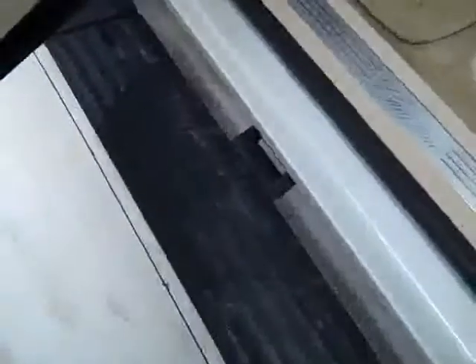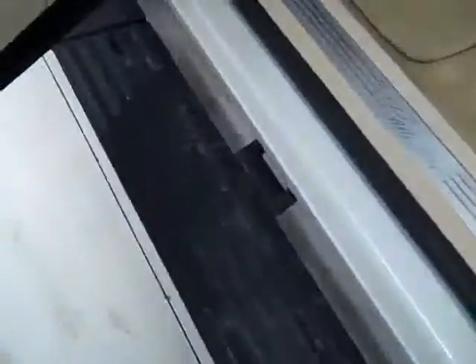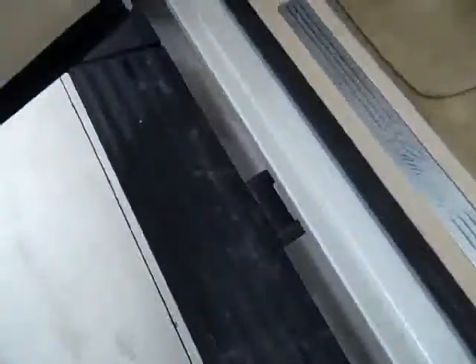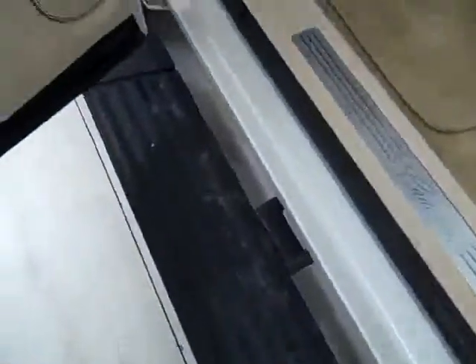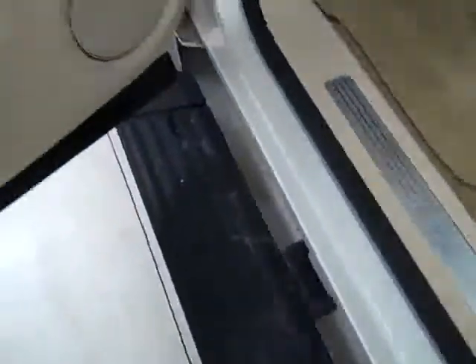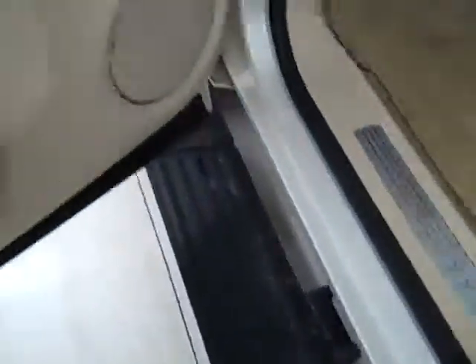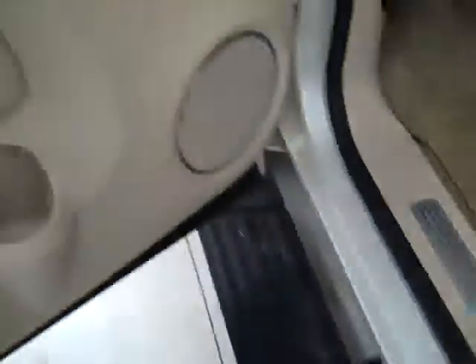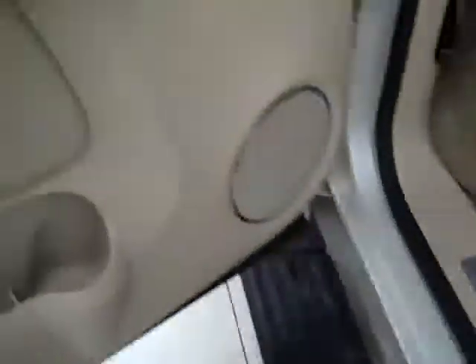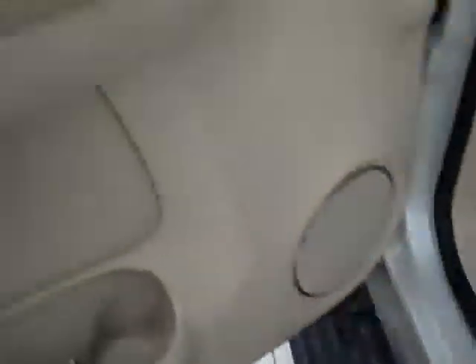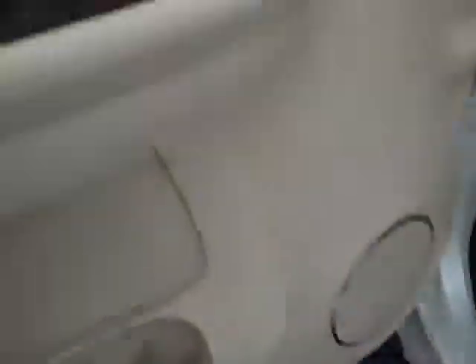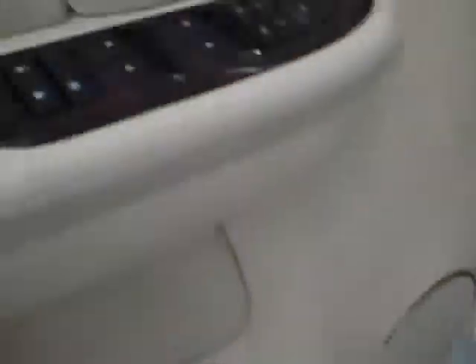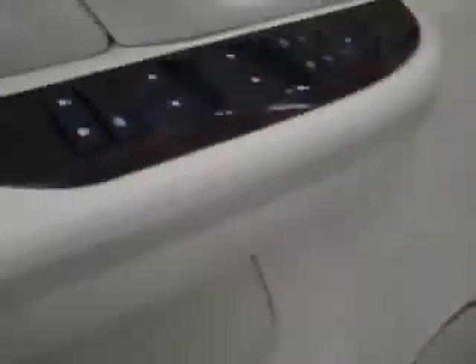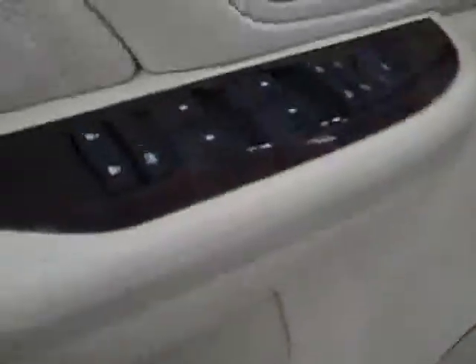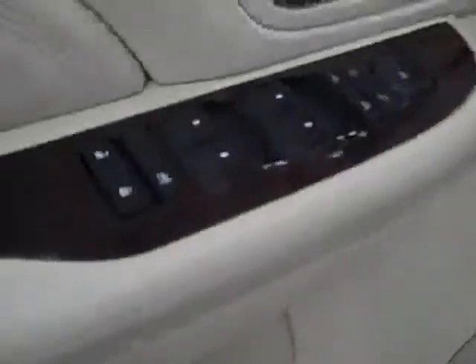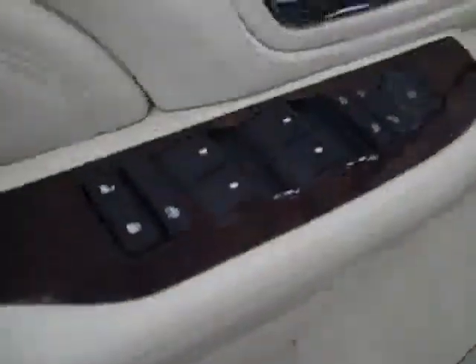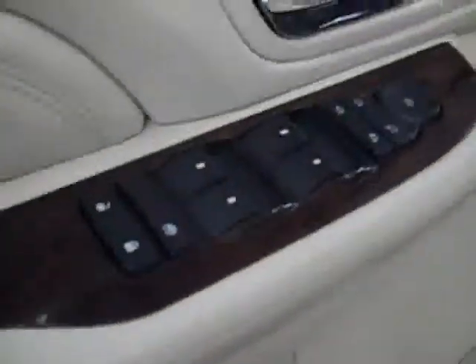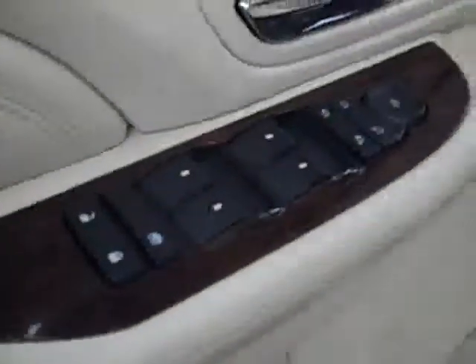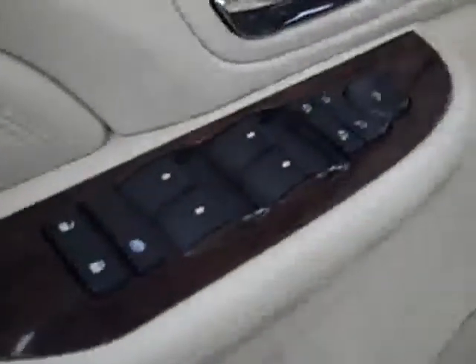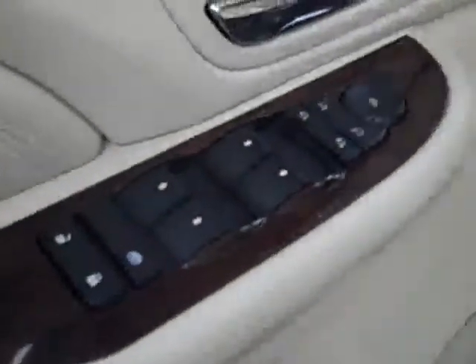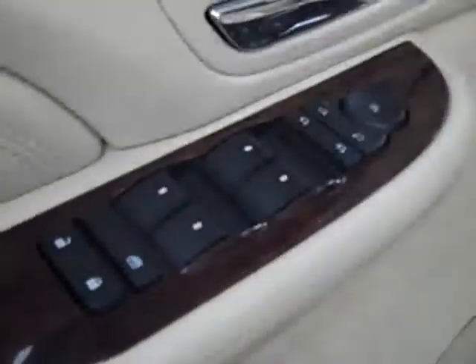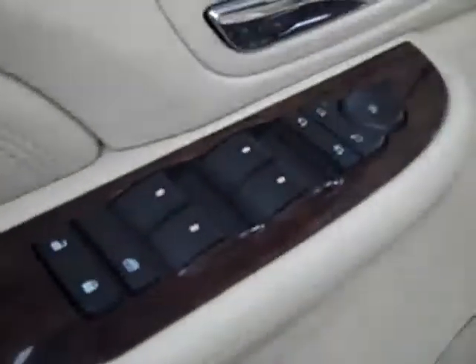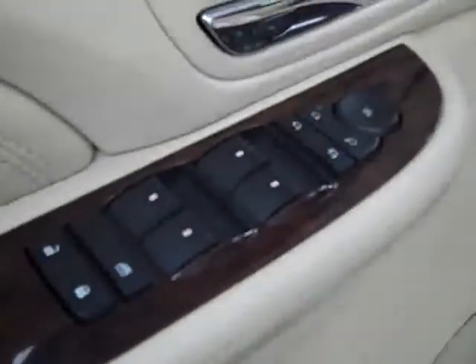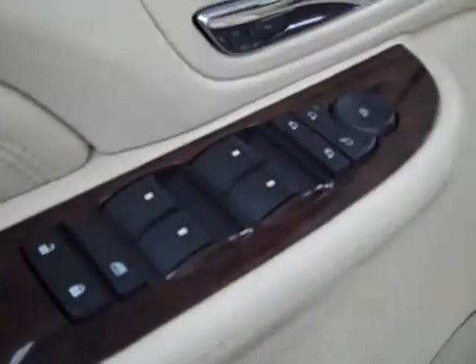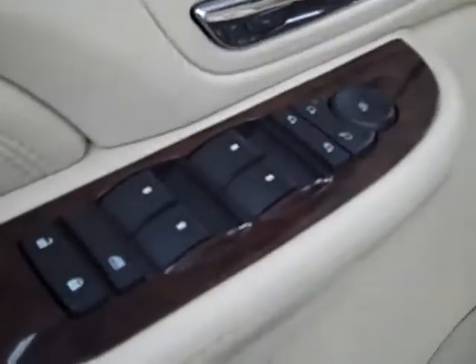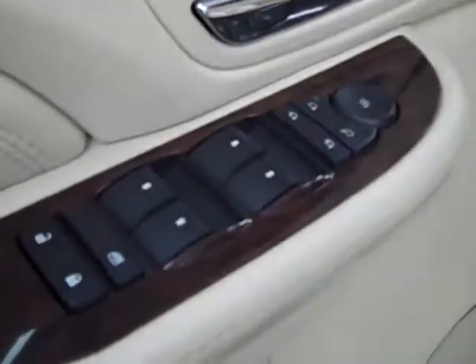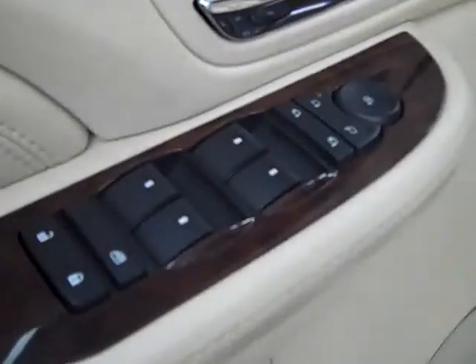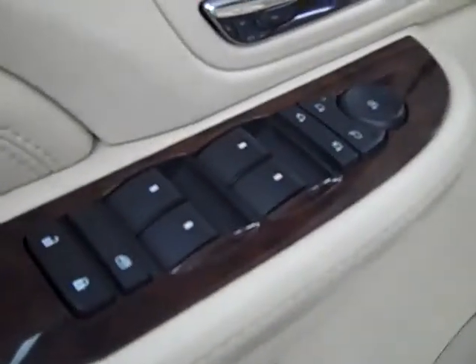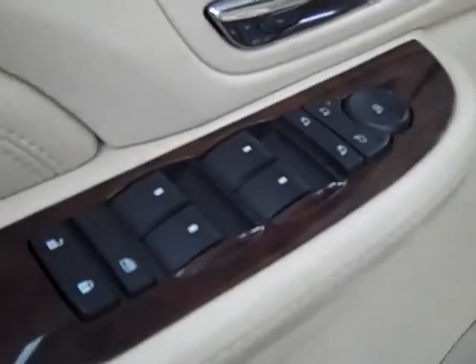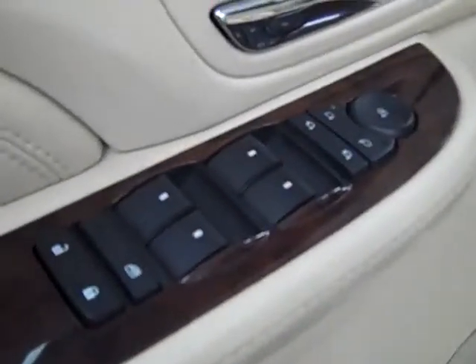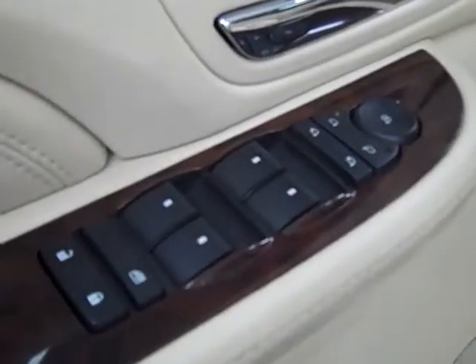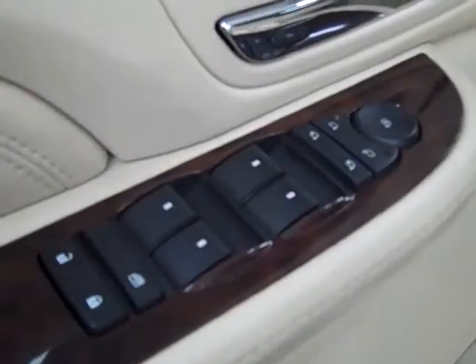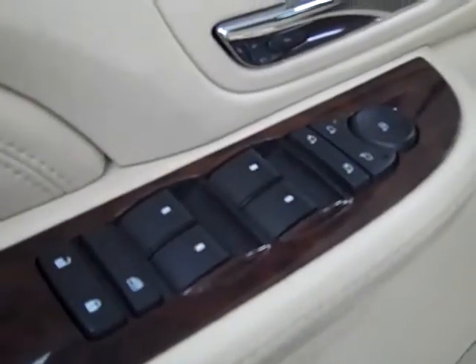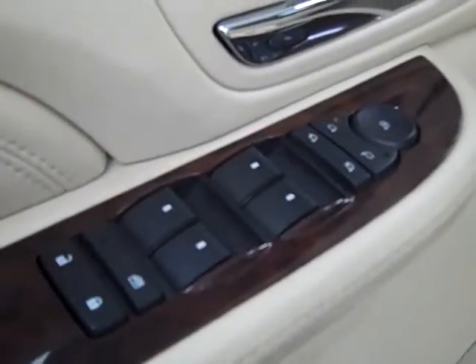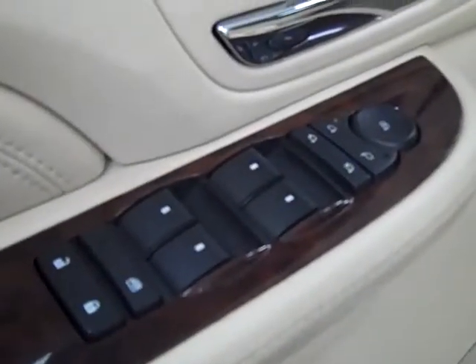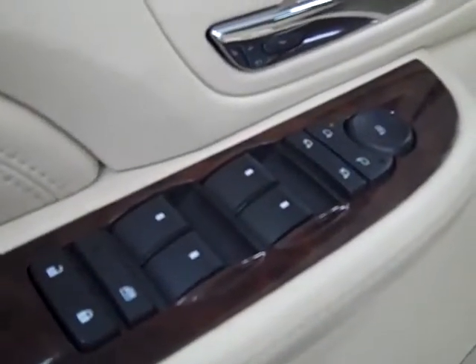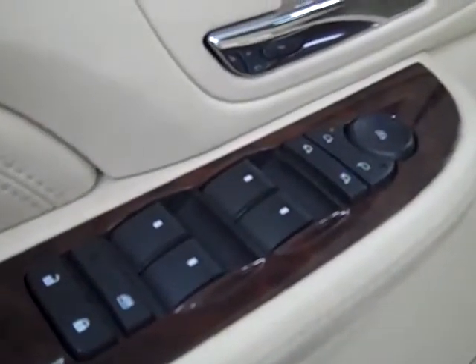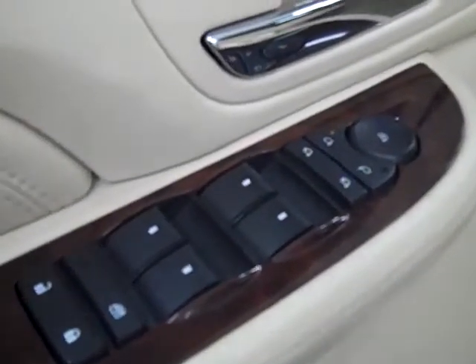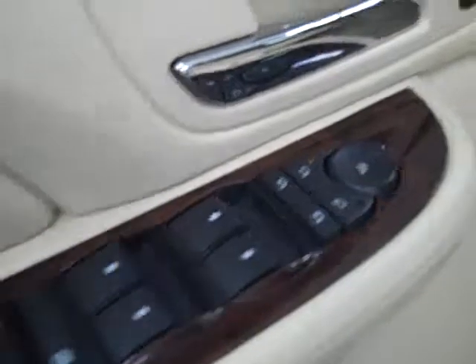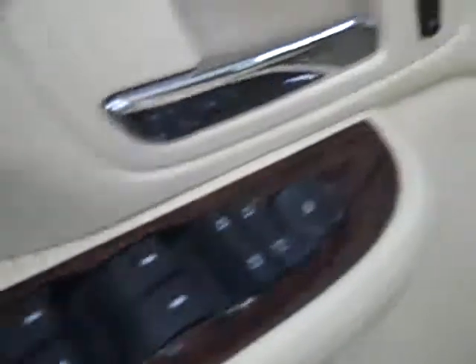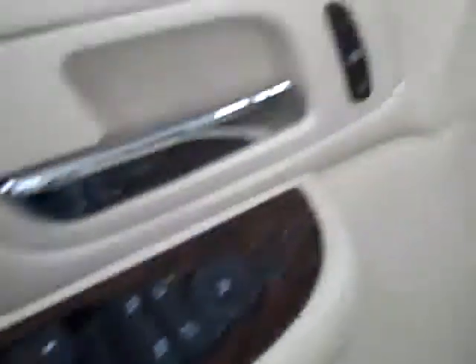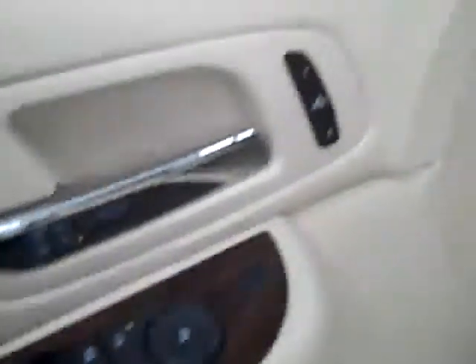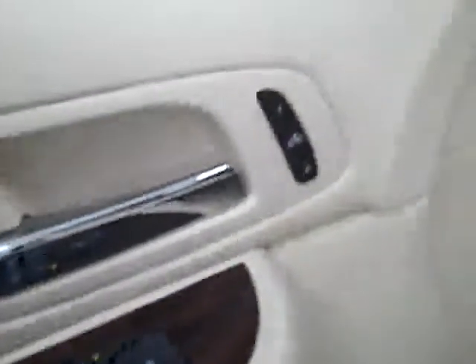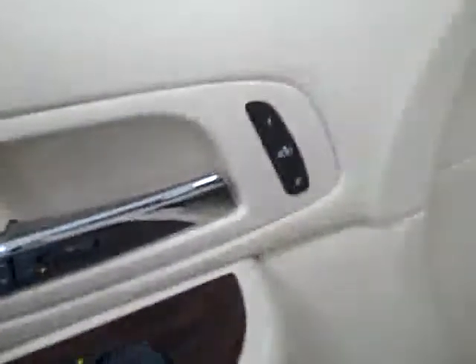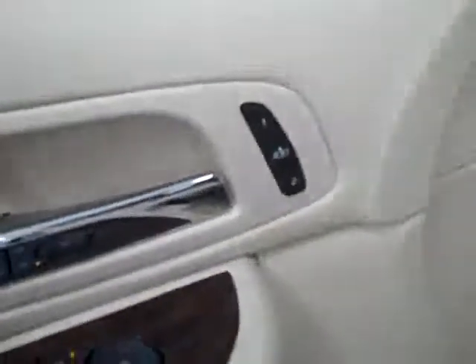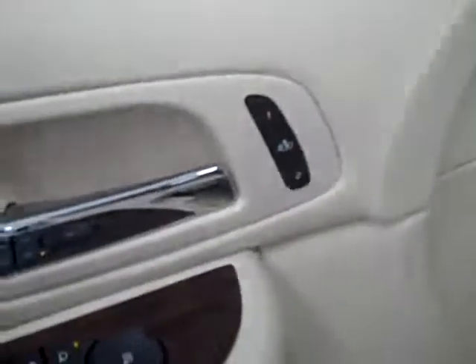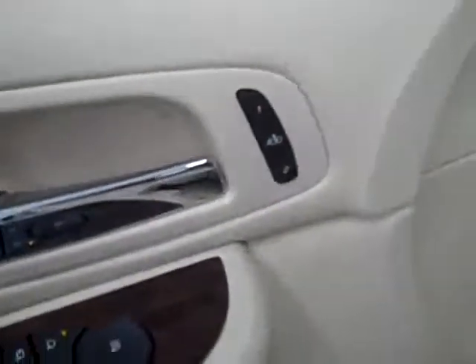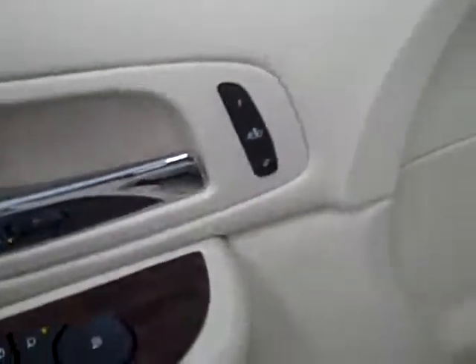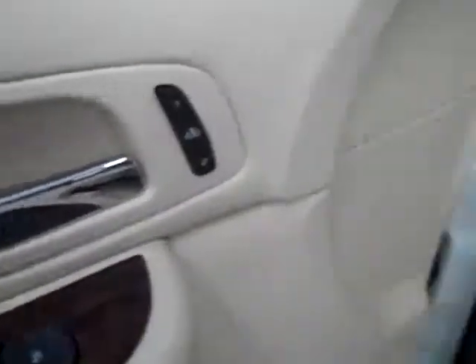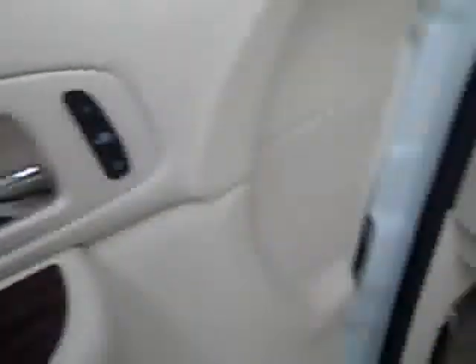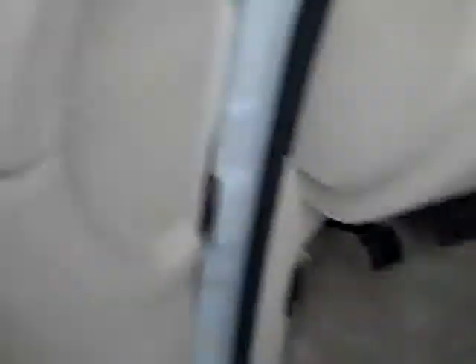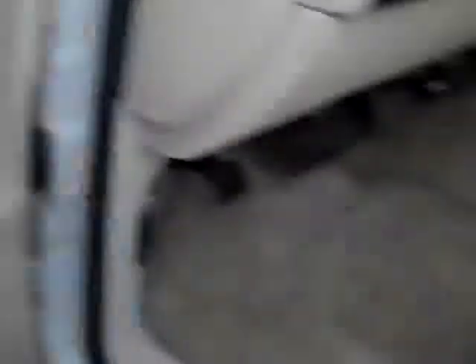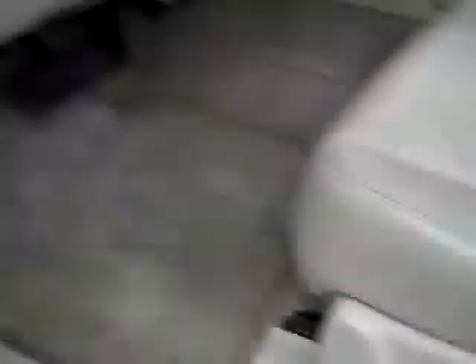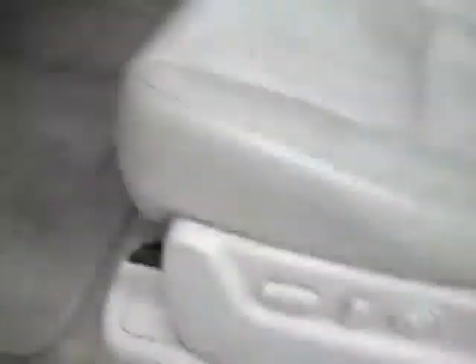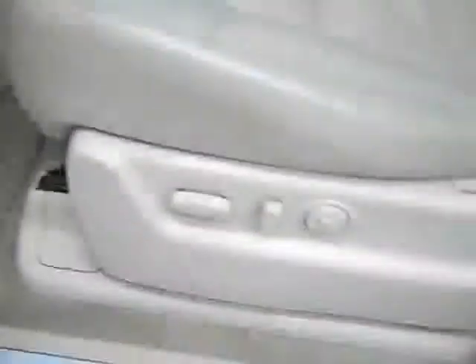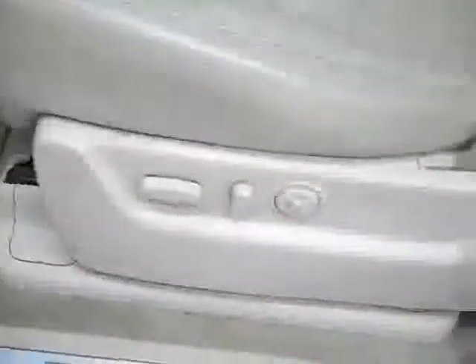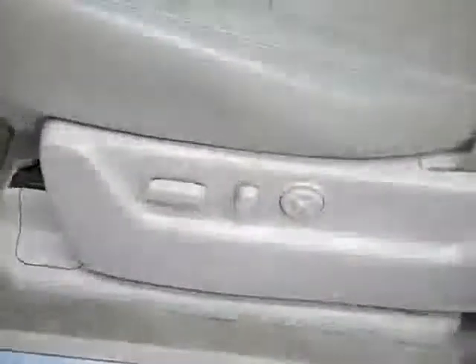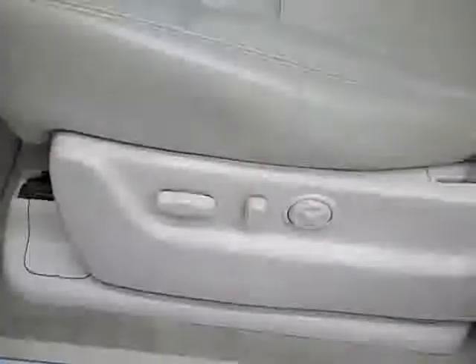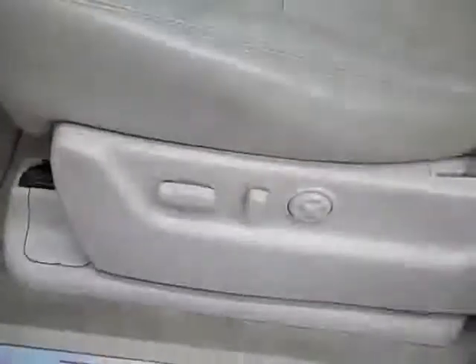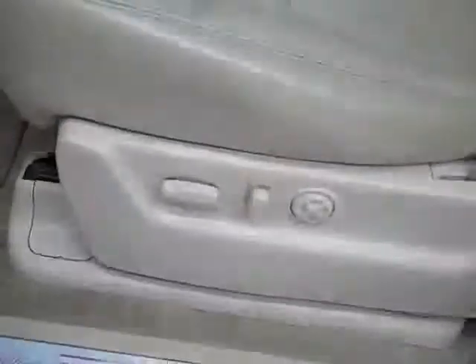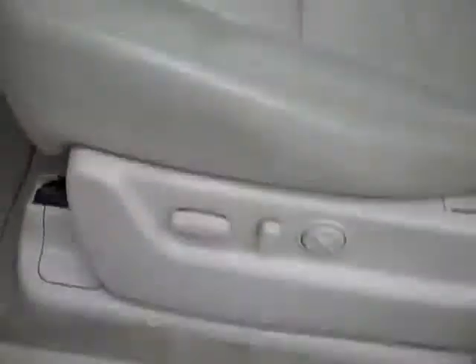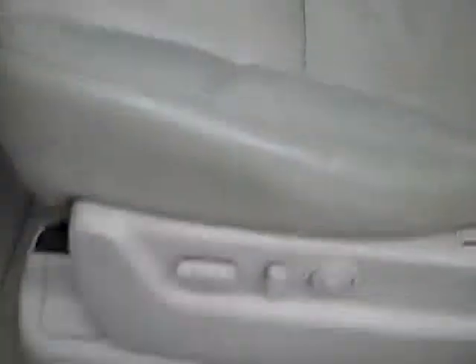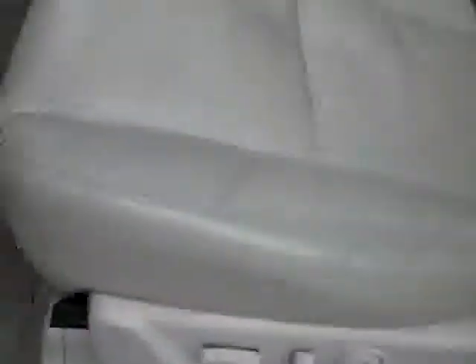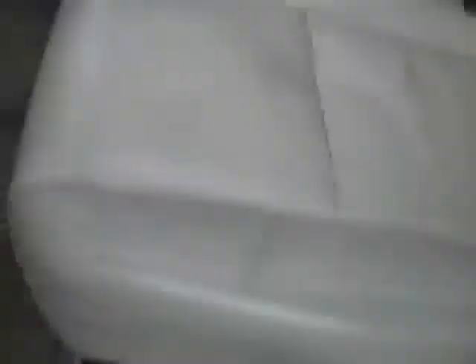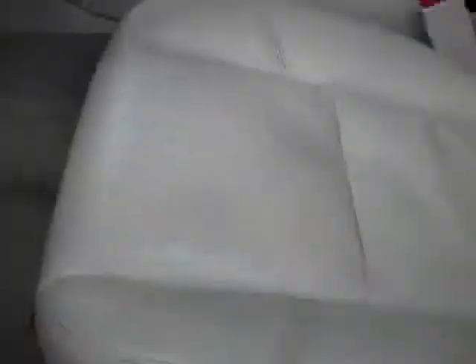Power extending step bars. Power windows, locks and mirrors. Memory driver's seat. Power adjustable seats.